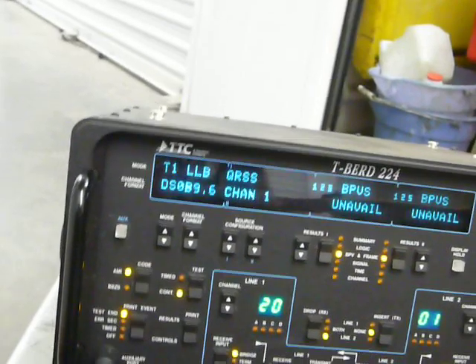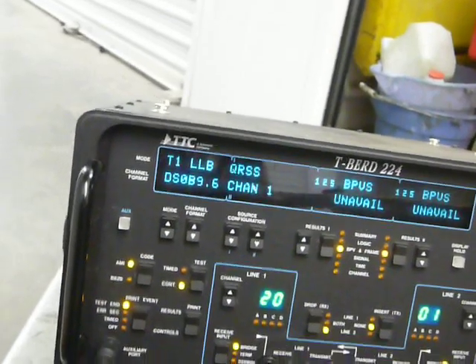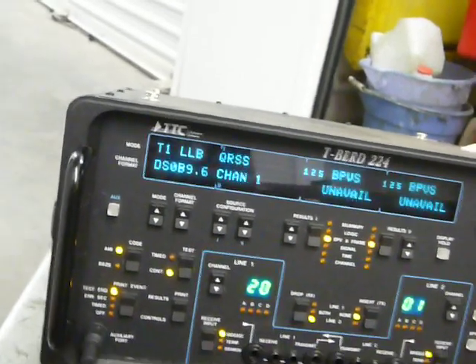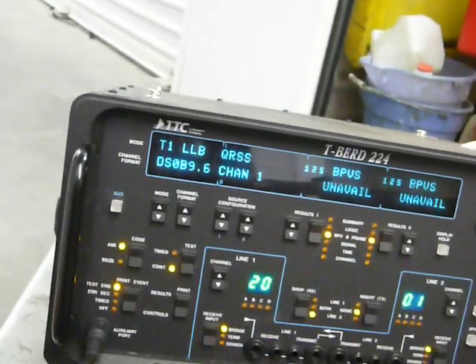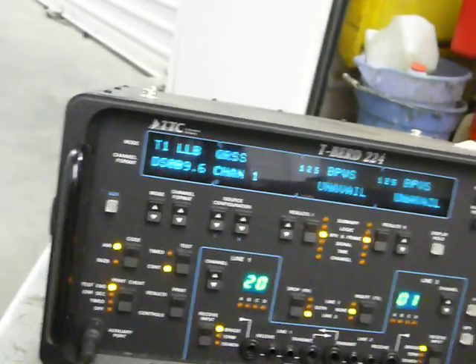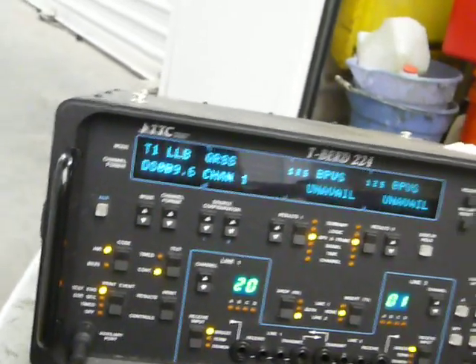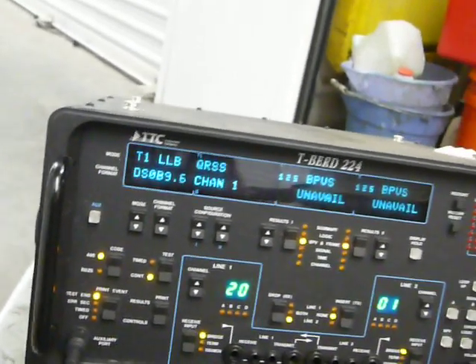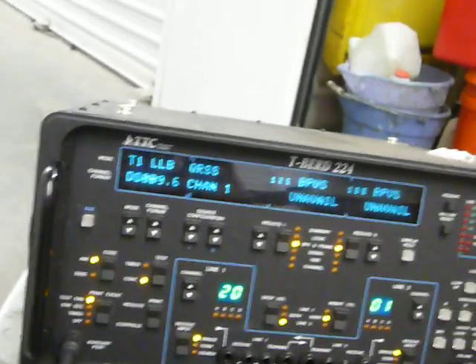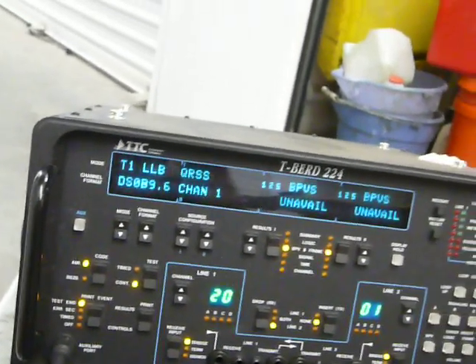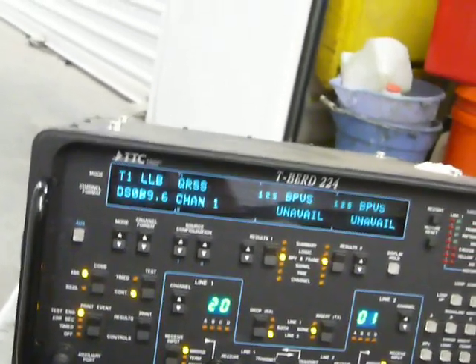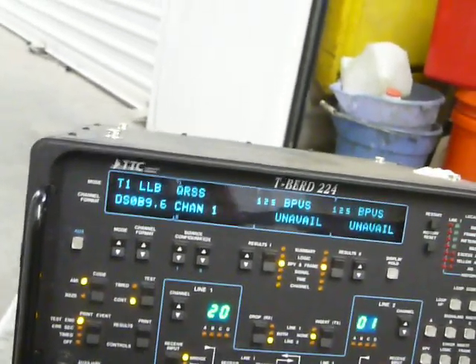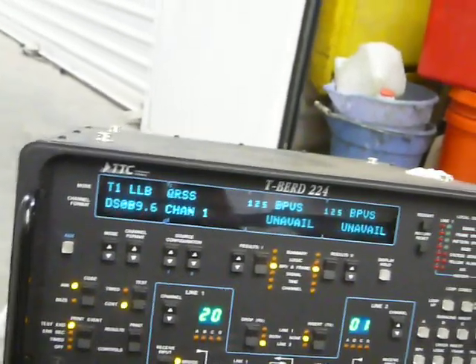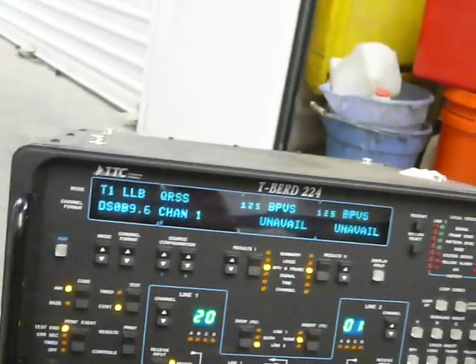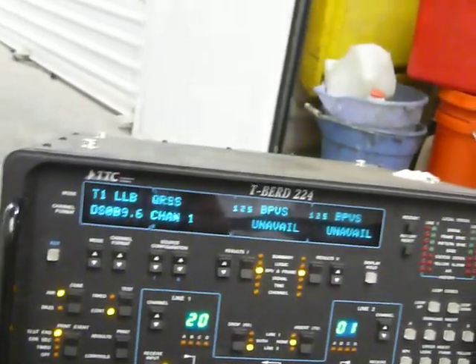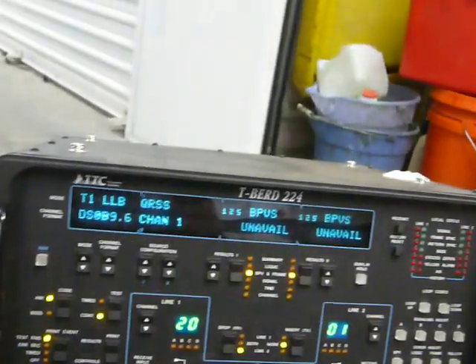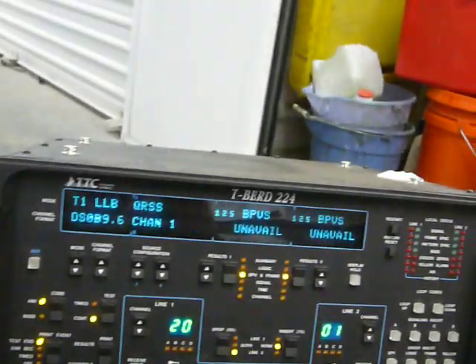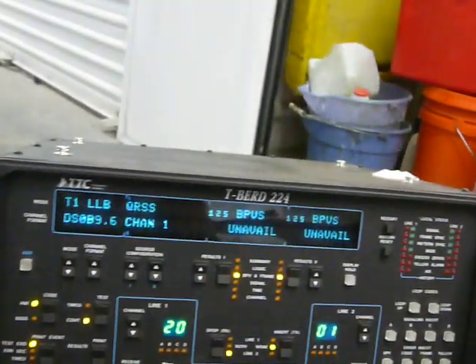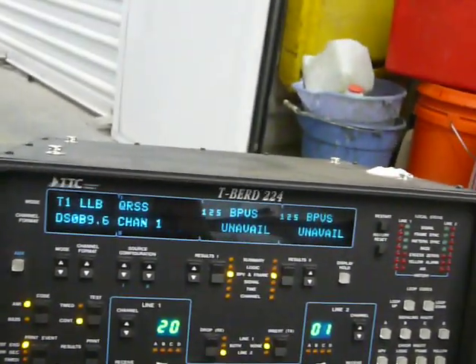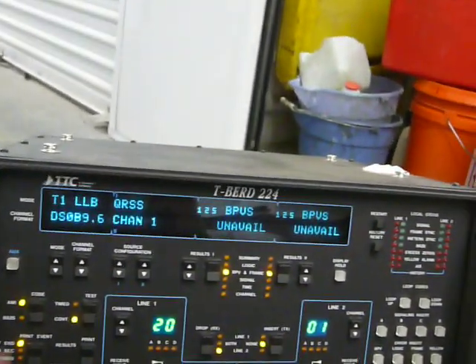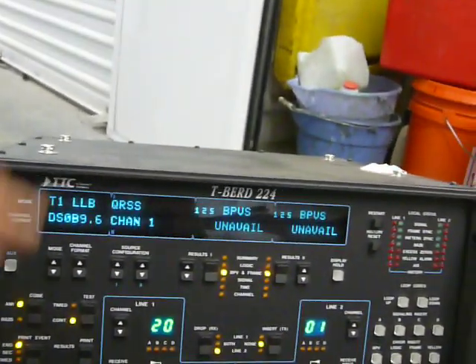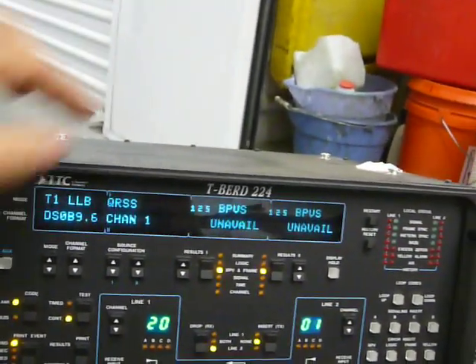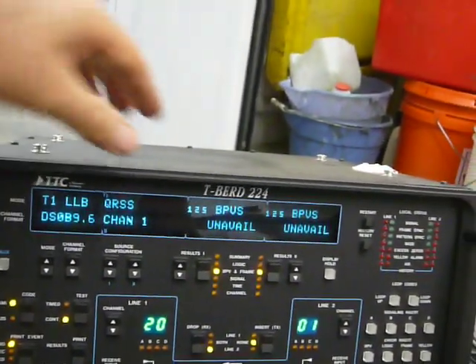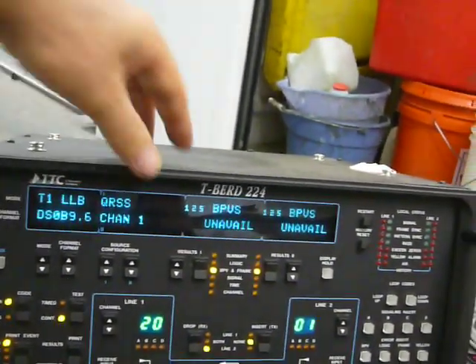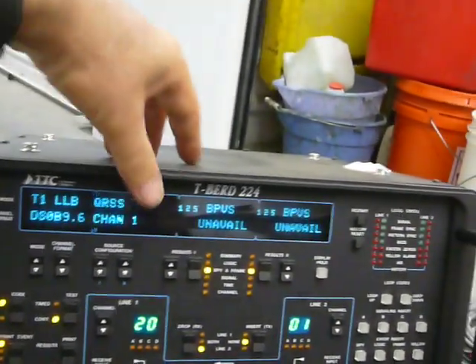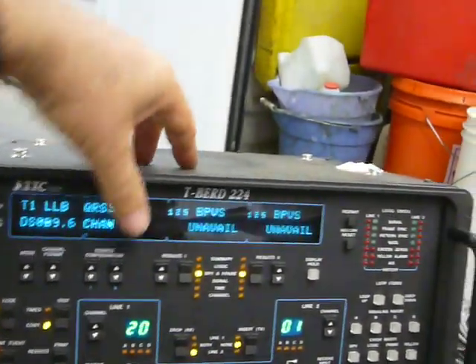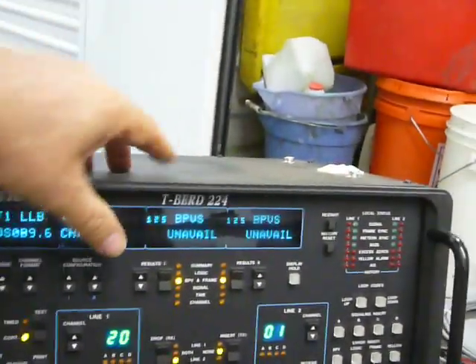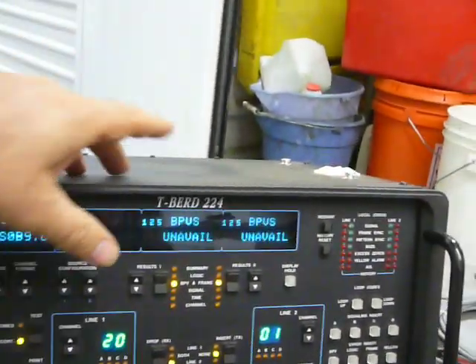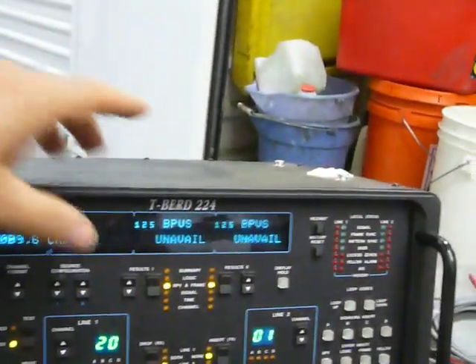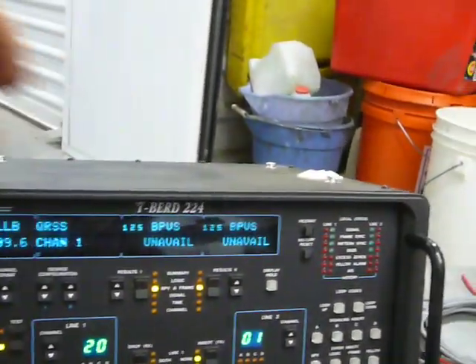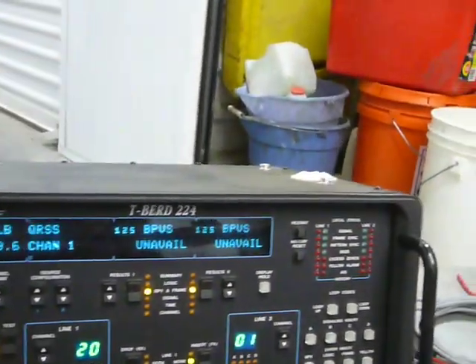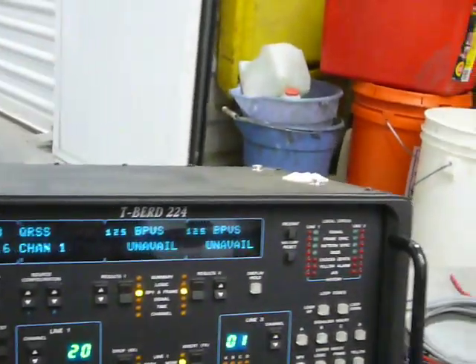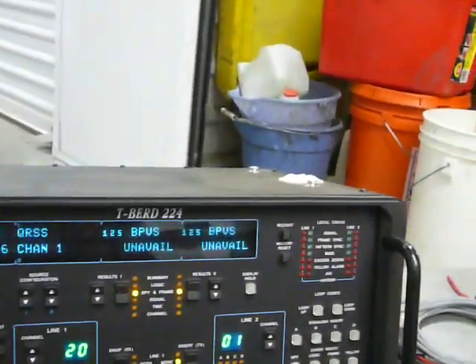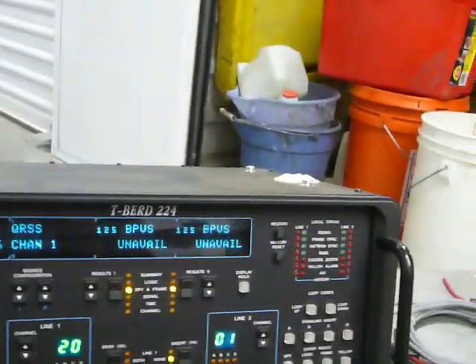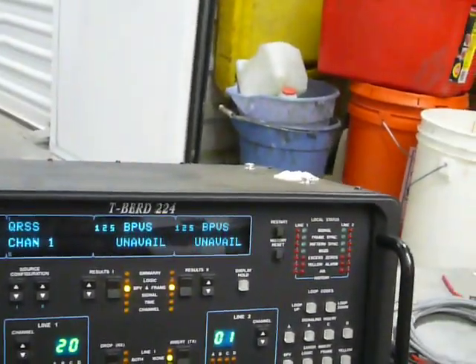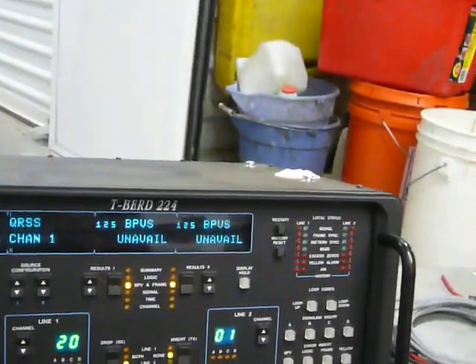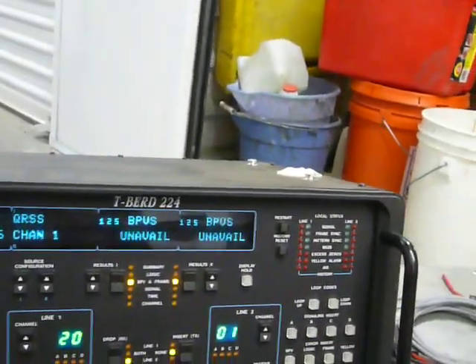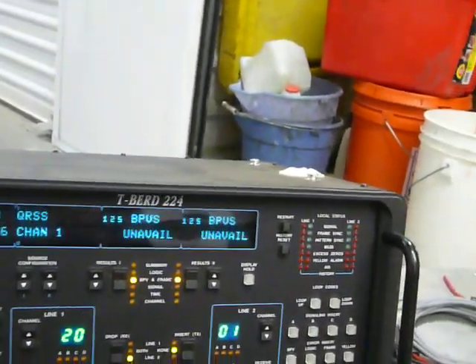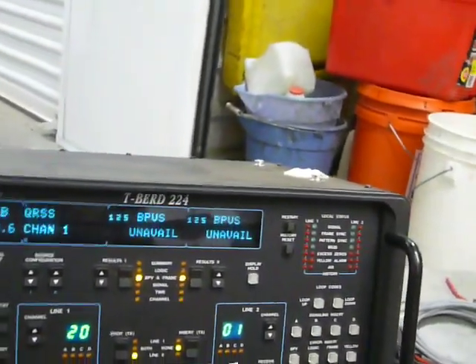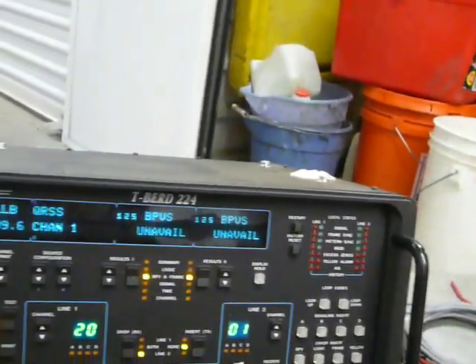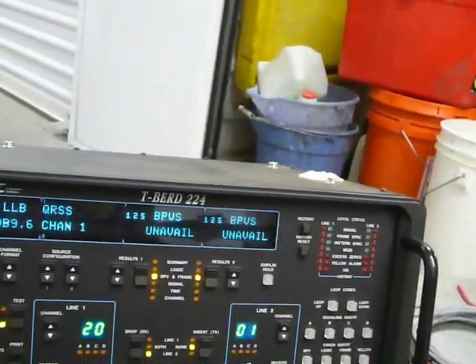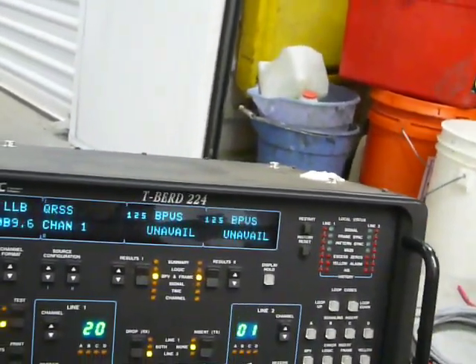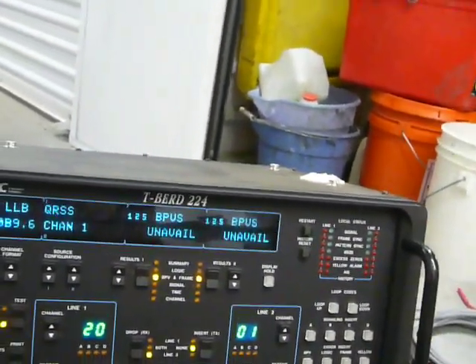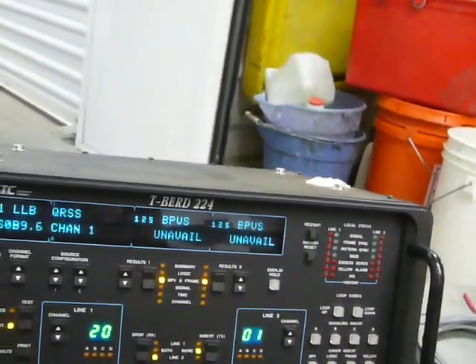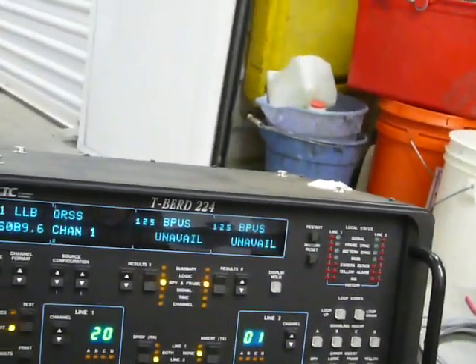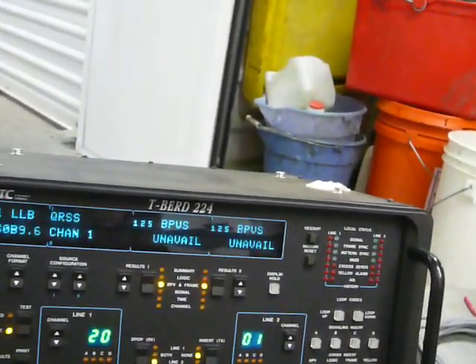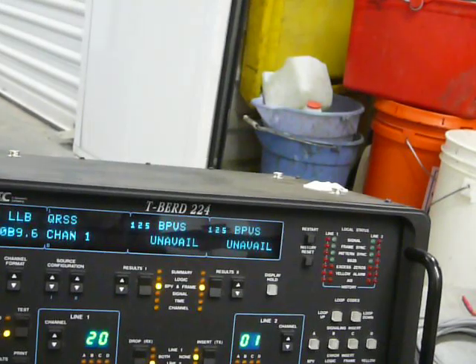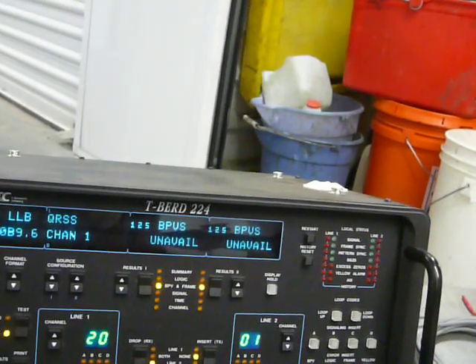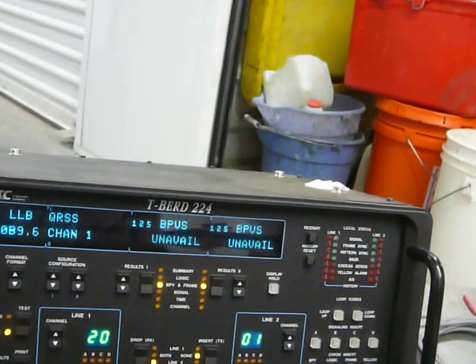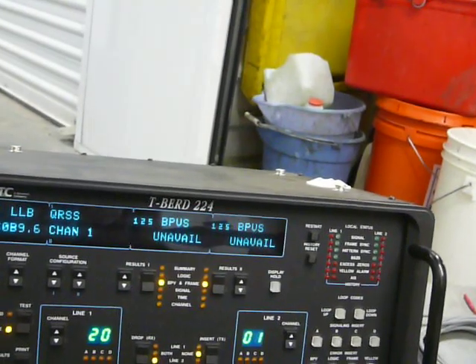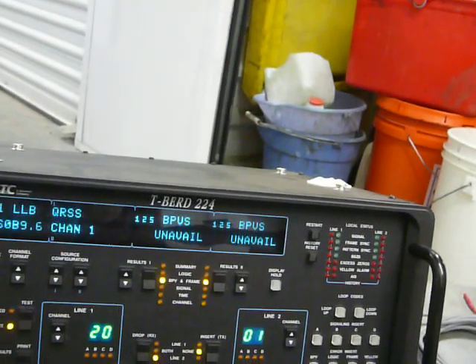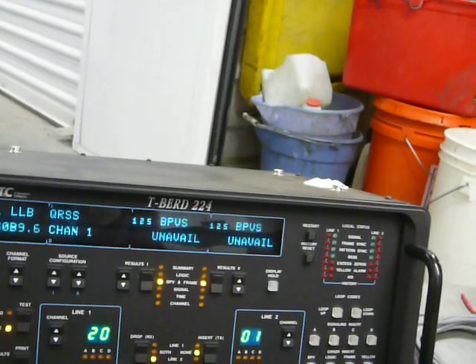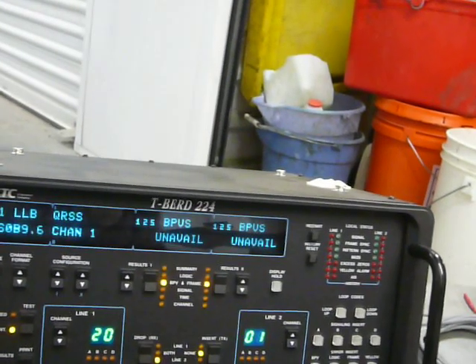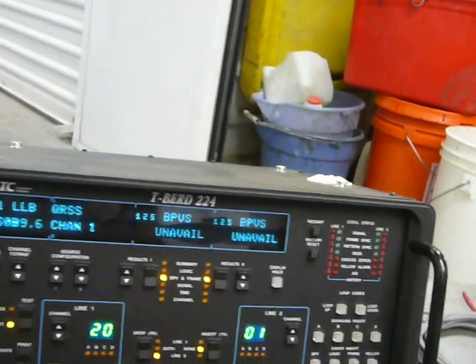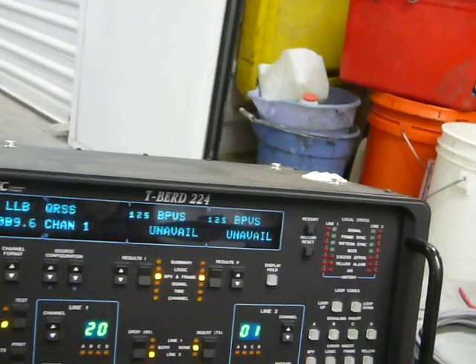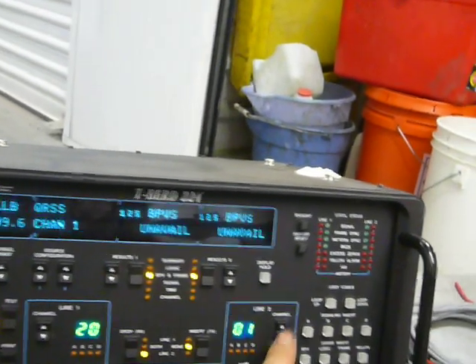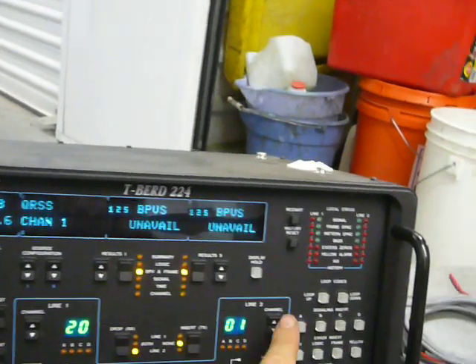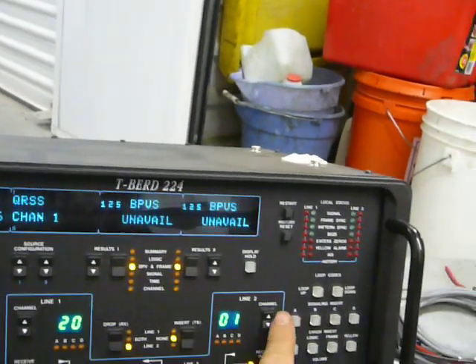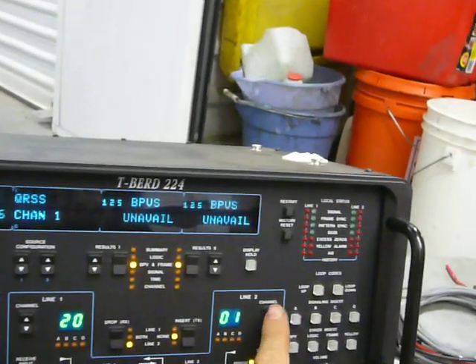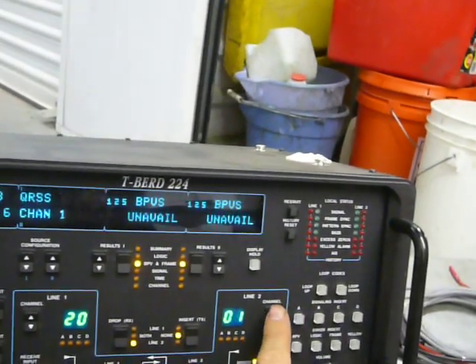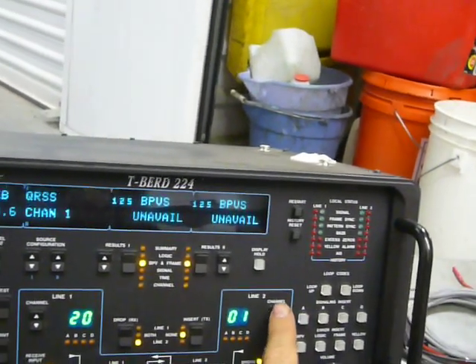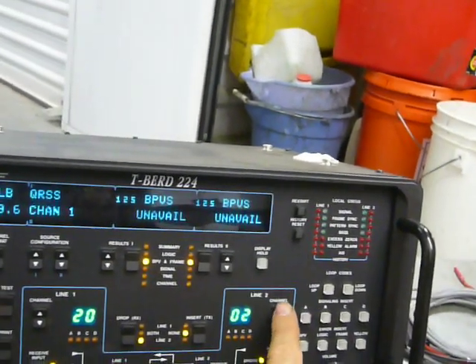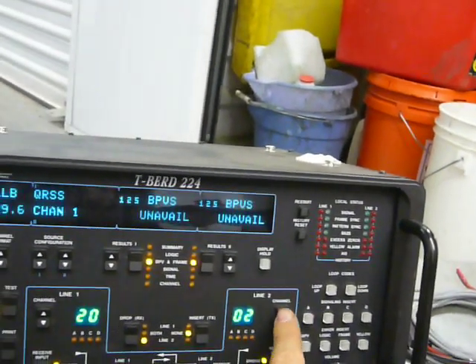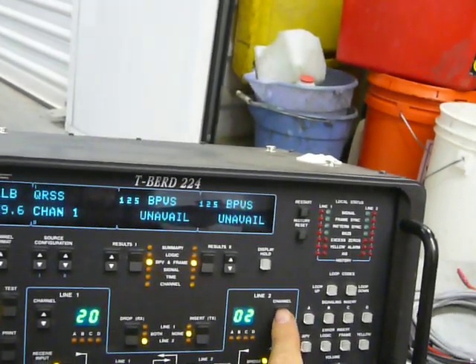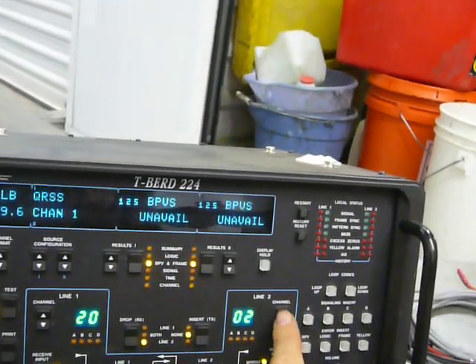I have no idea what all these buttons do, I'm sorry, but that's the way it is.